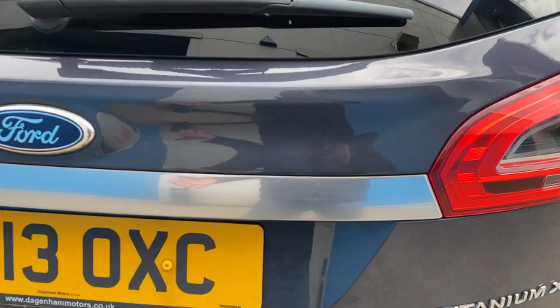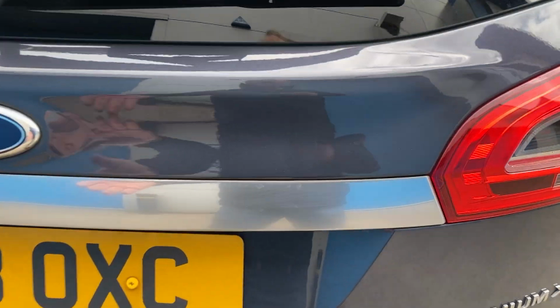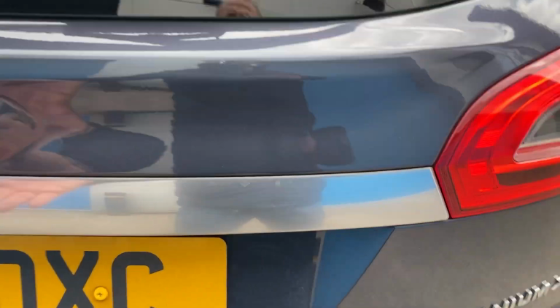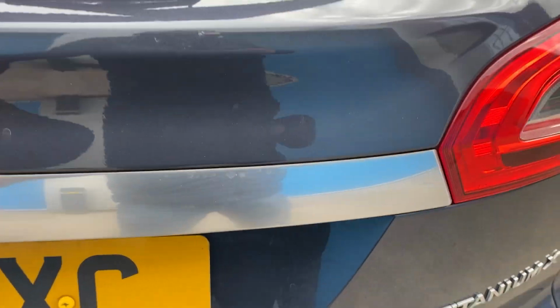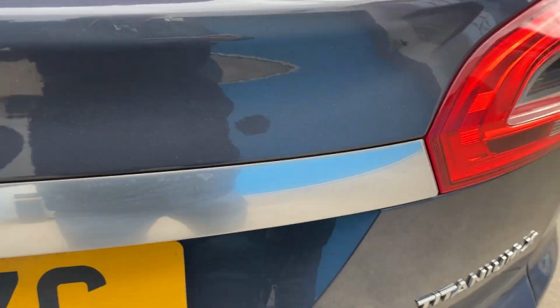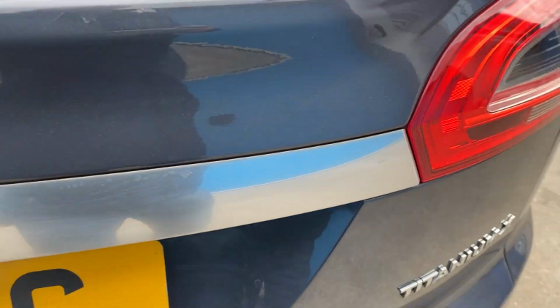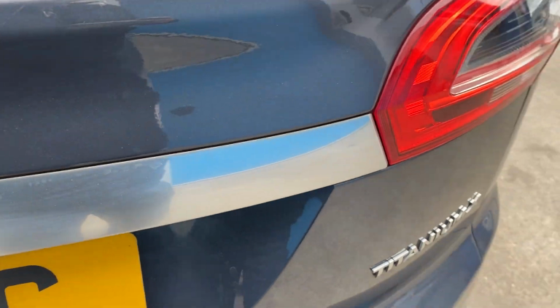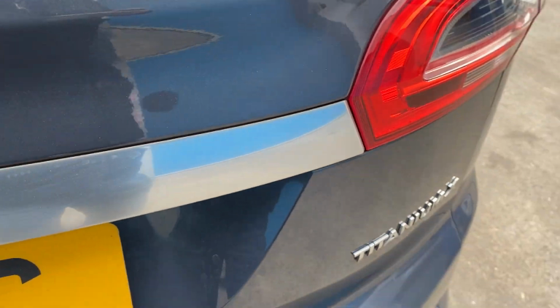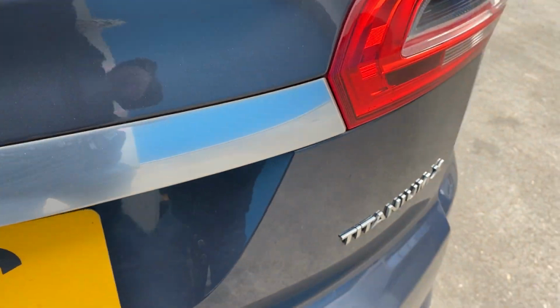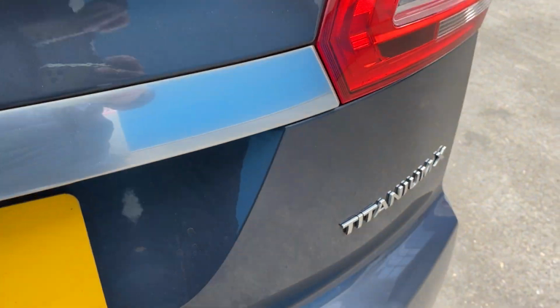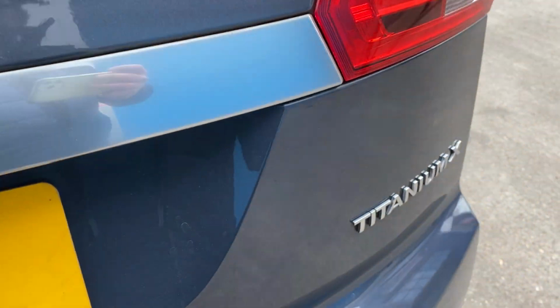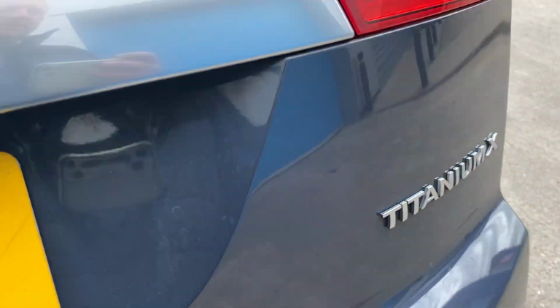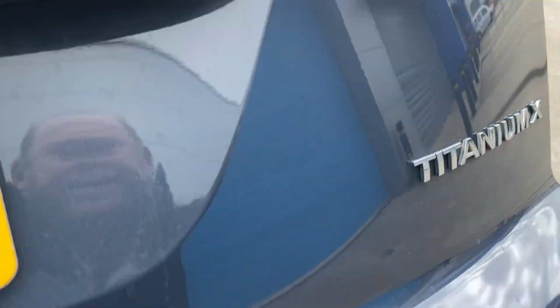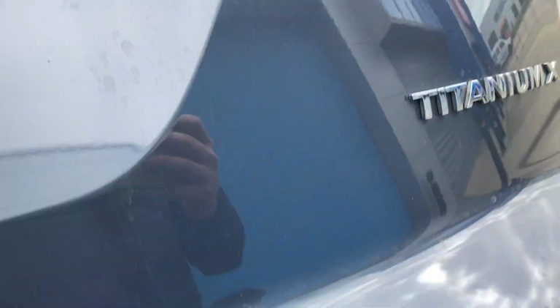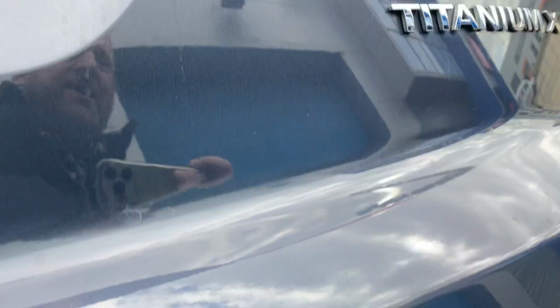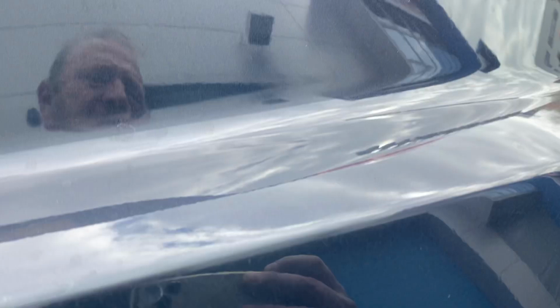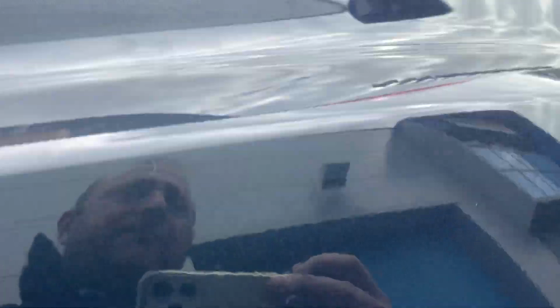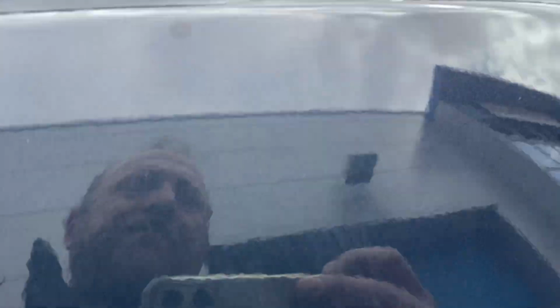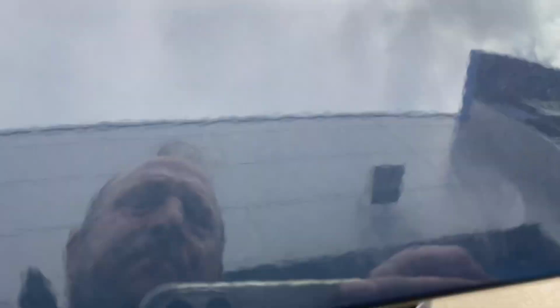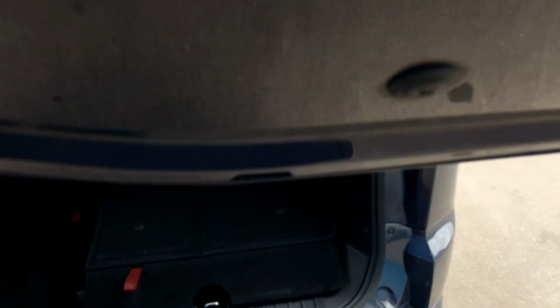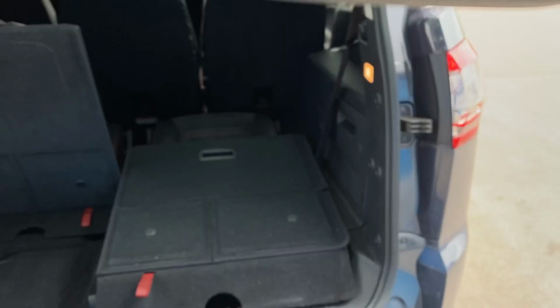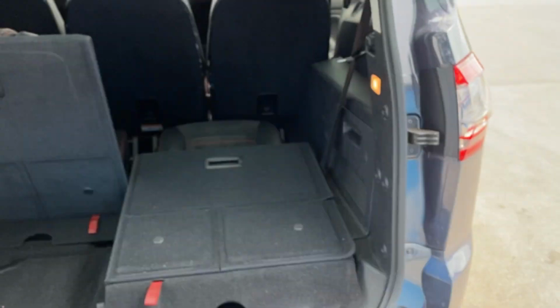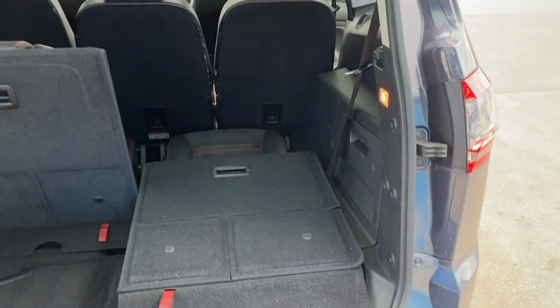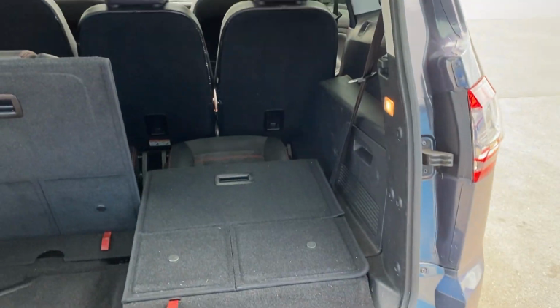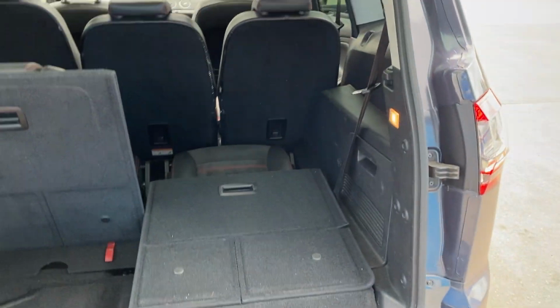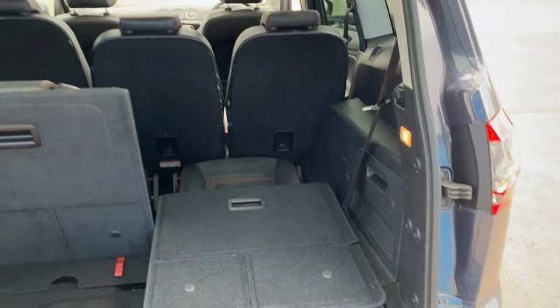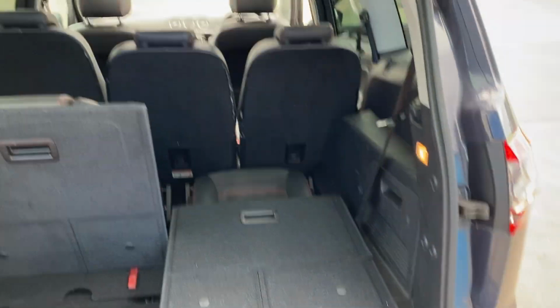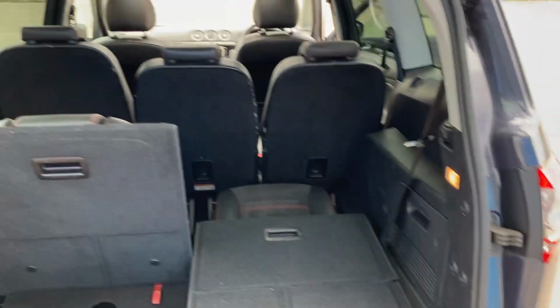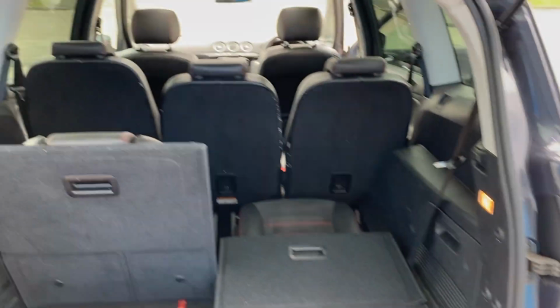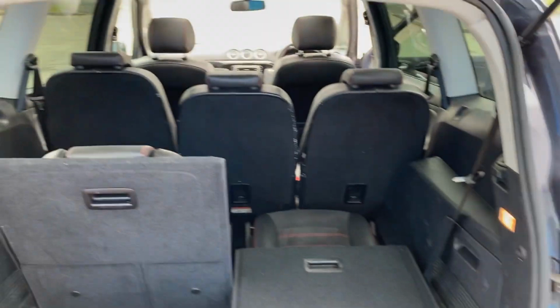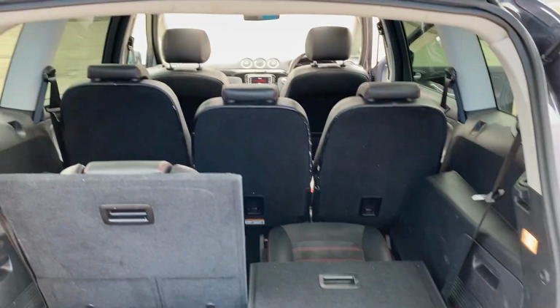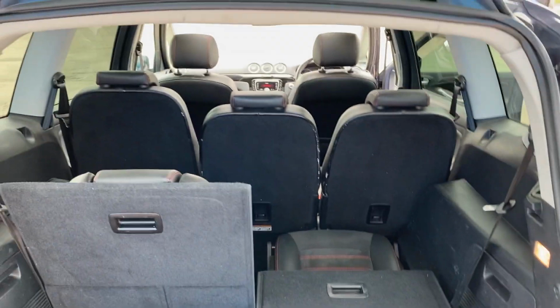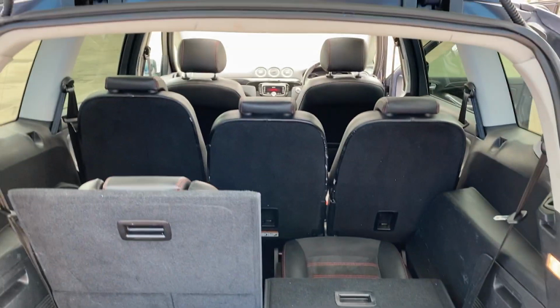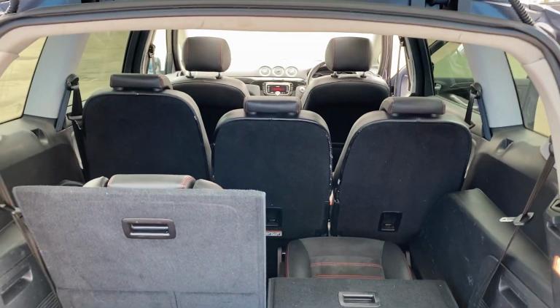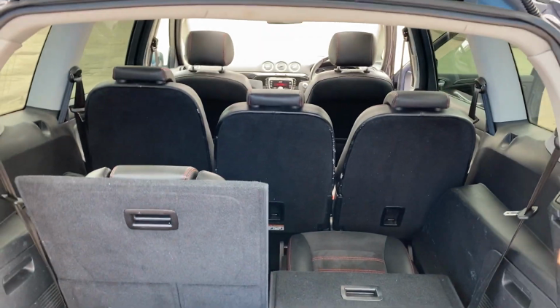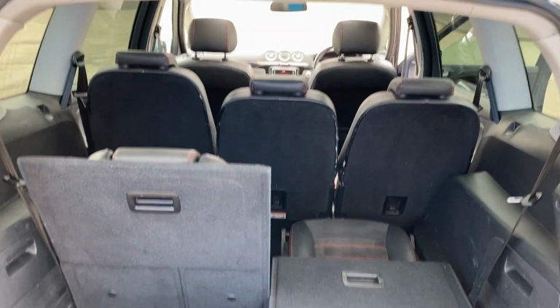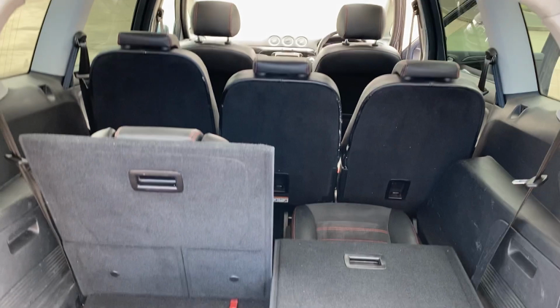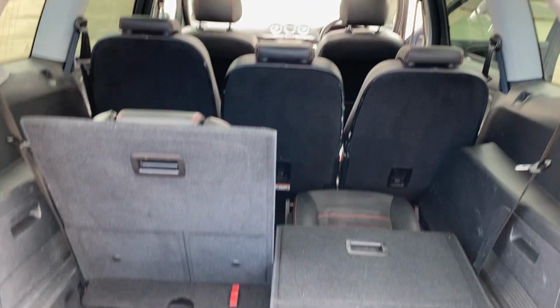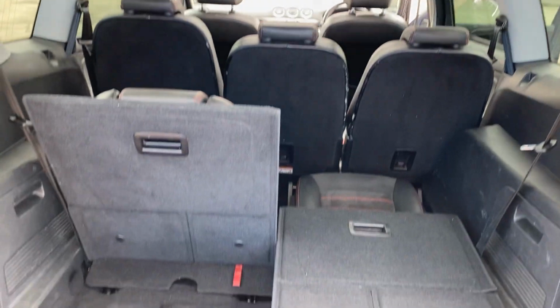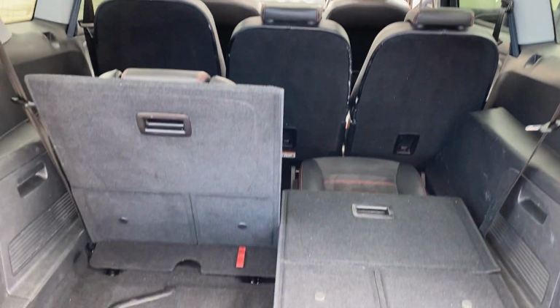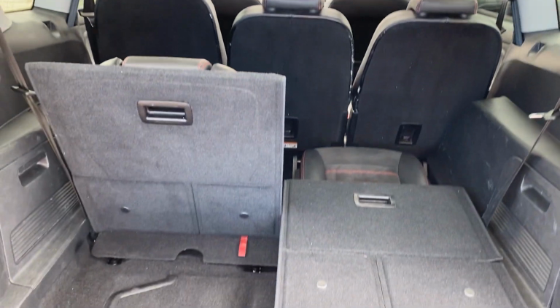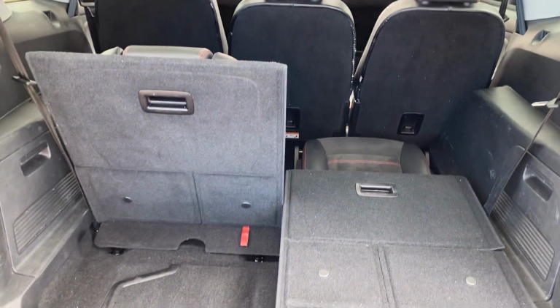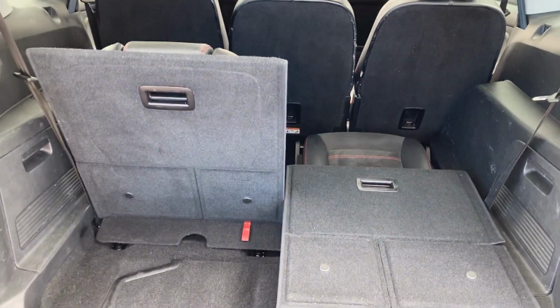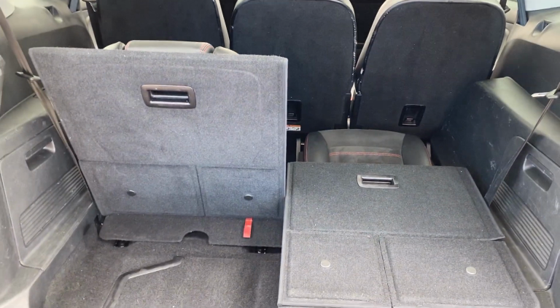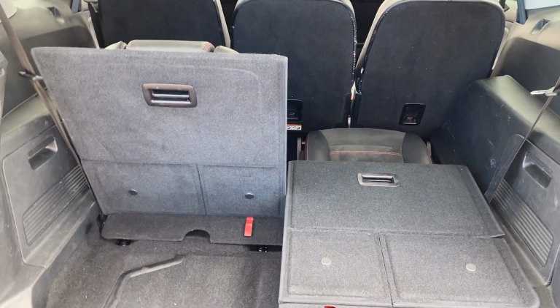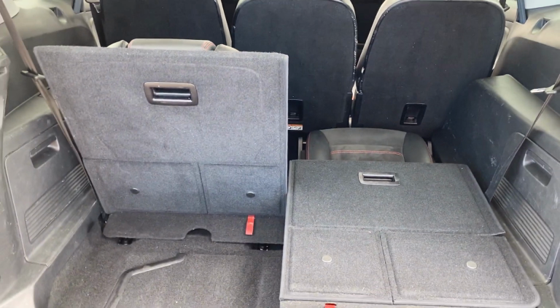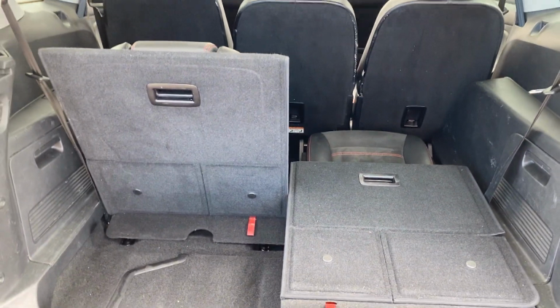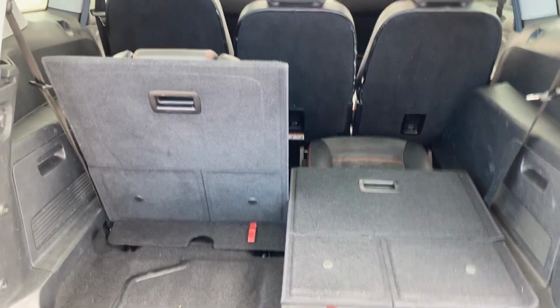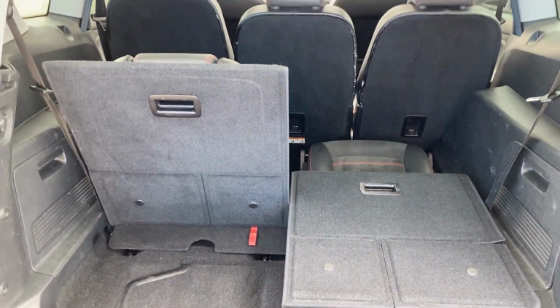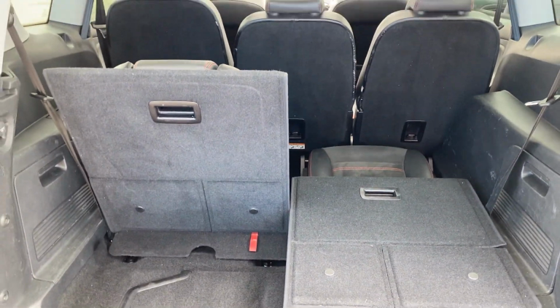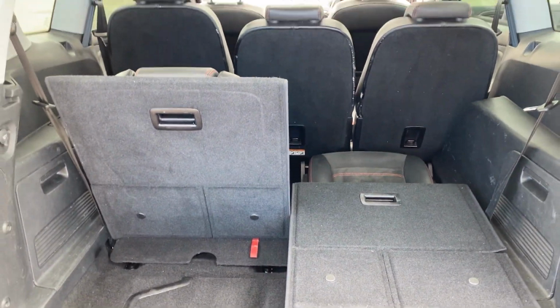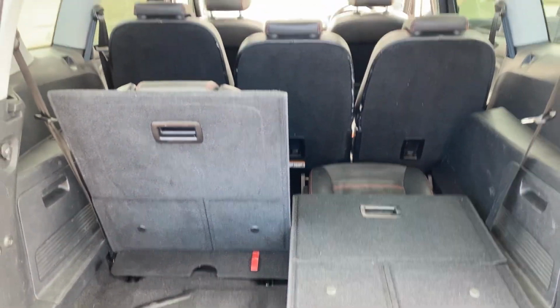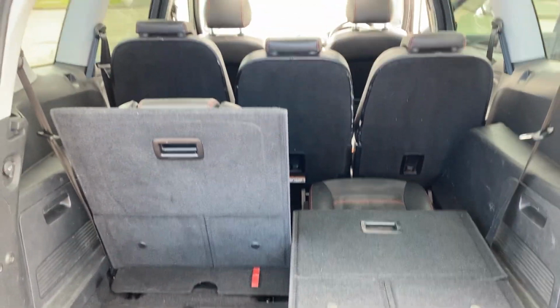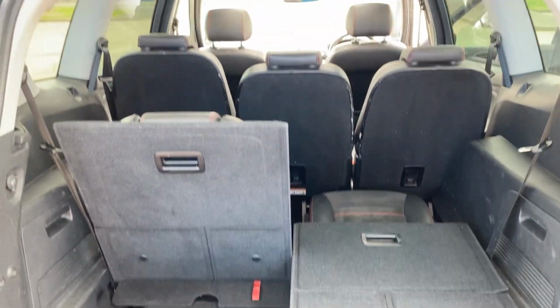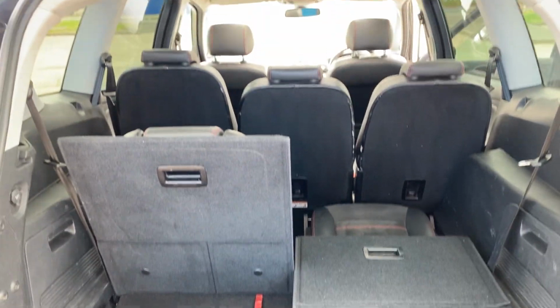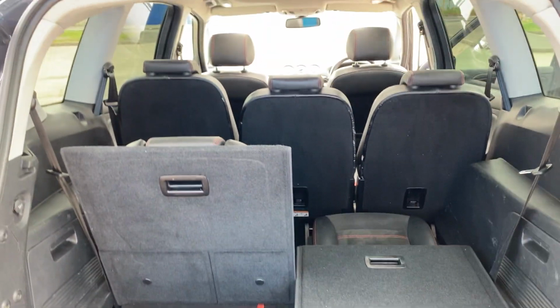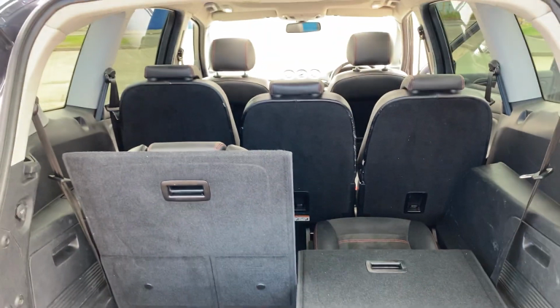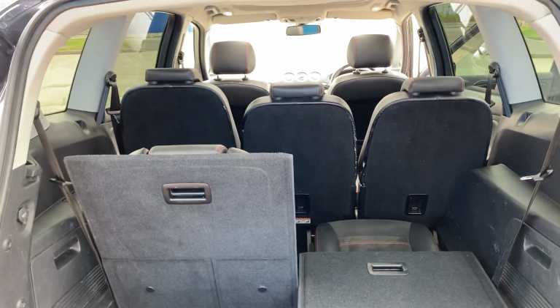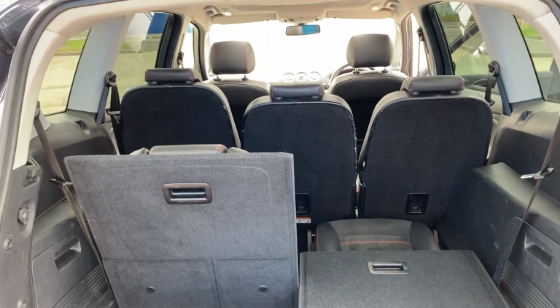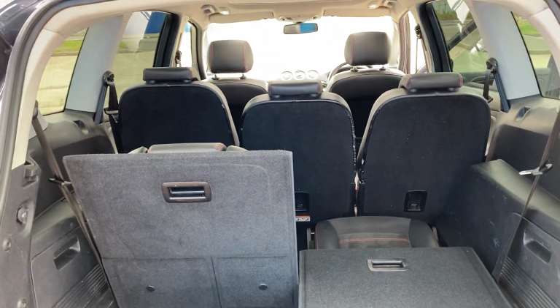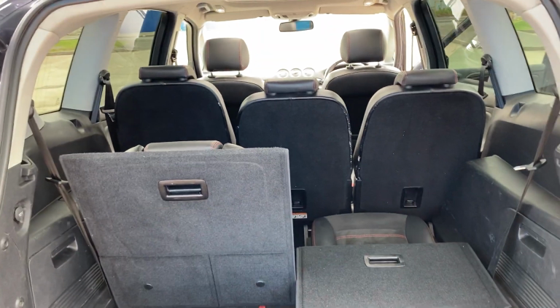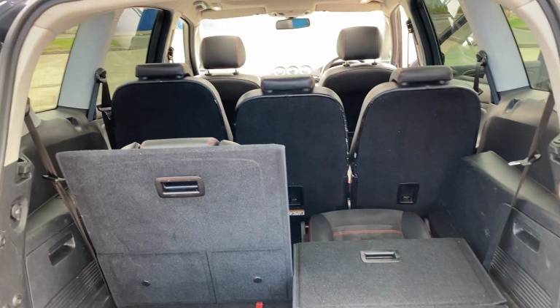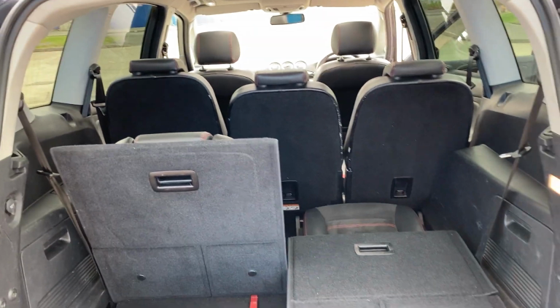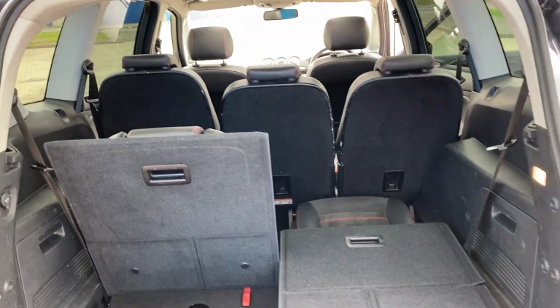It's got seven seats so you can have it how you want. You can take the two rear seats out if you want extra storage.